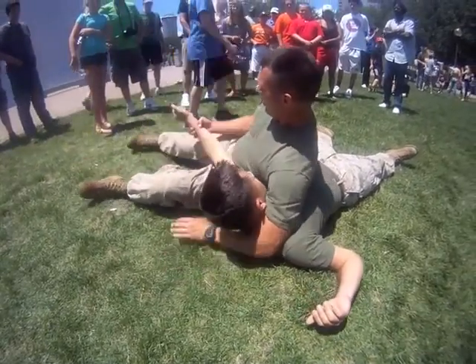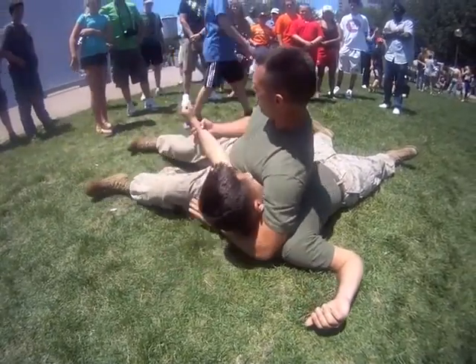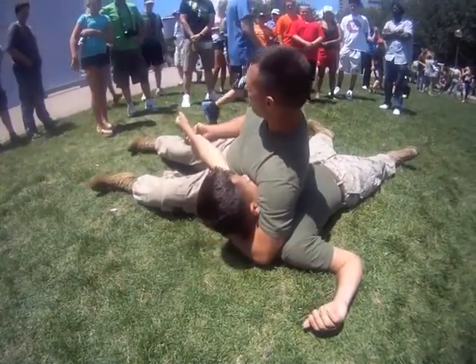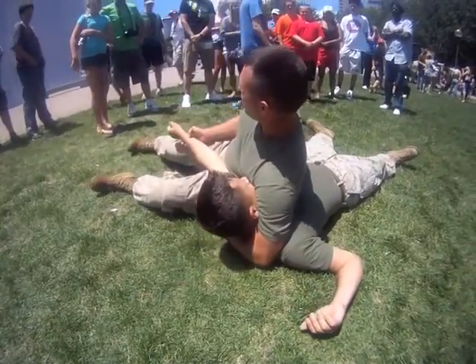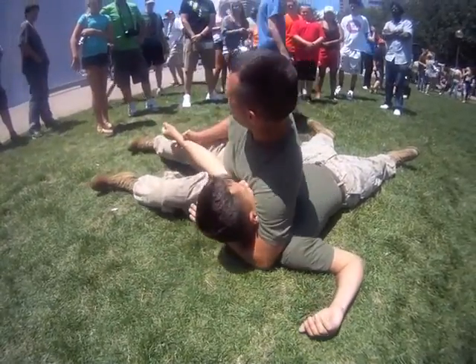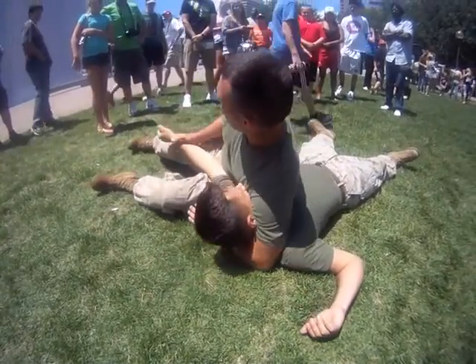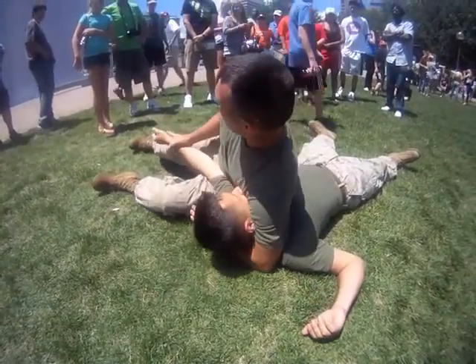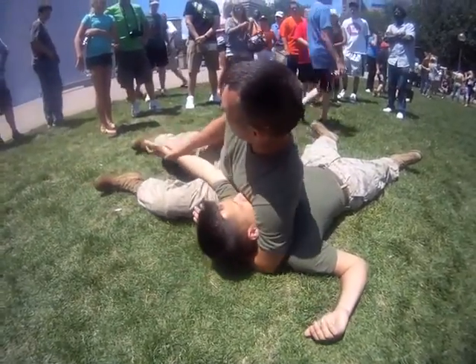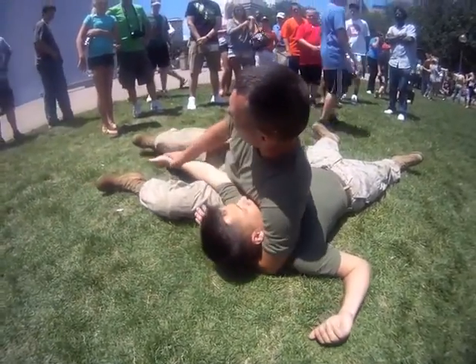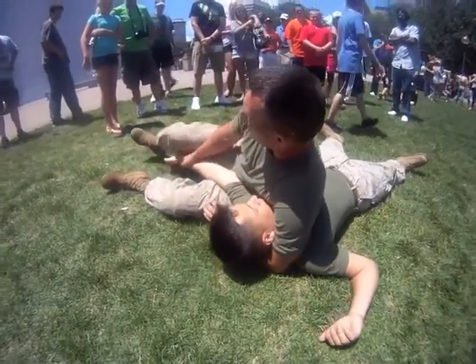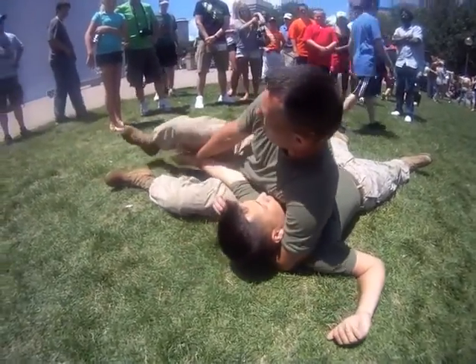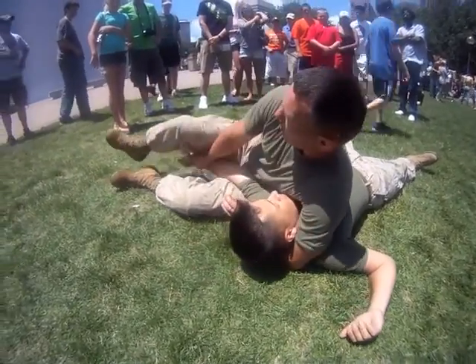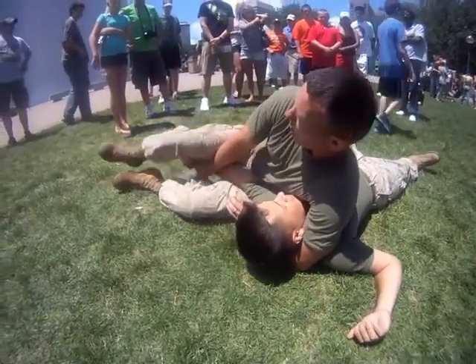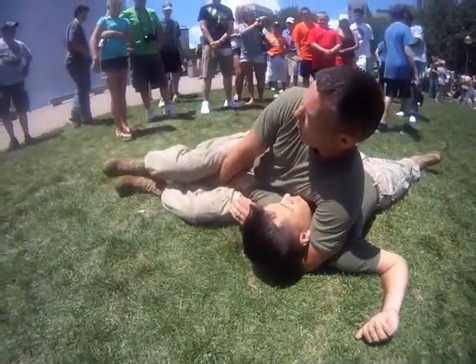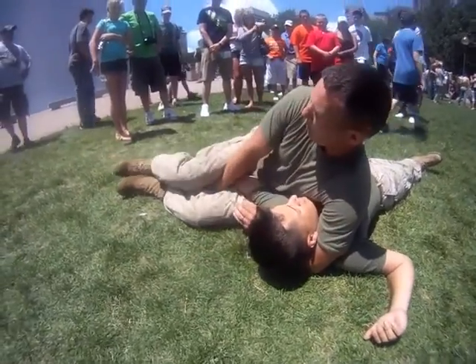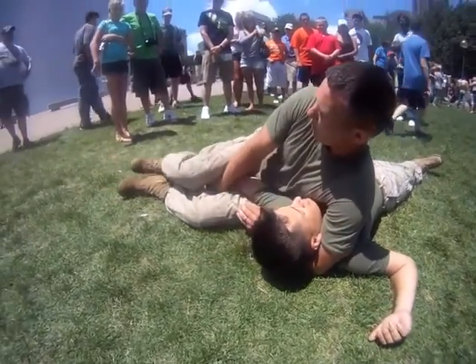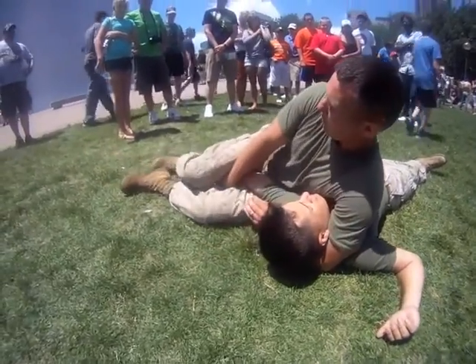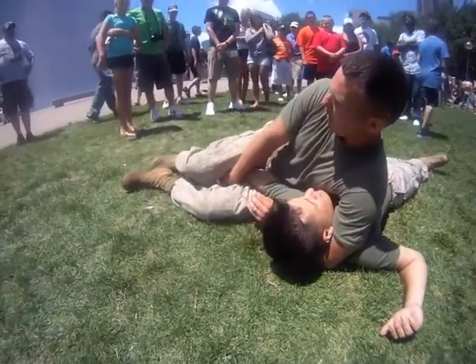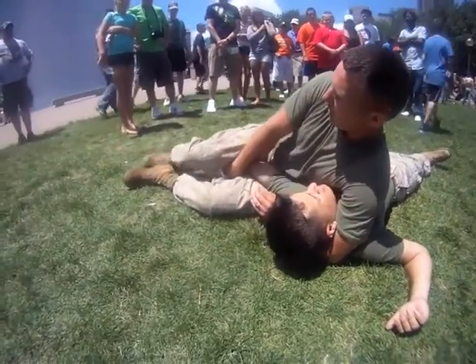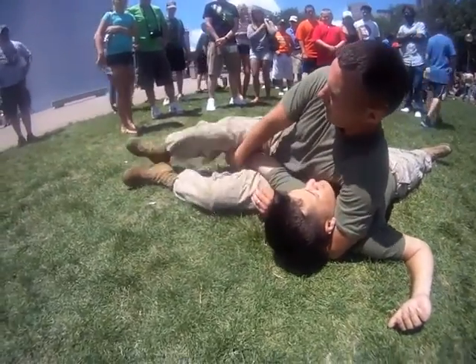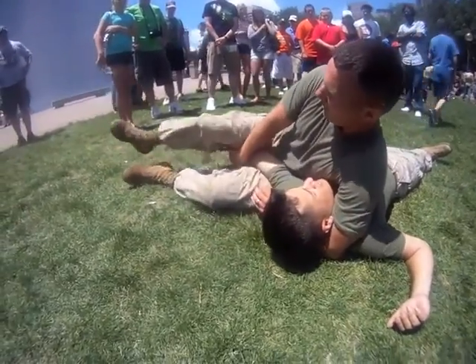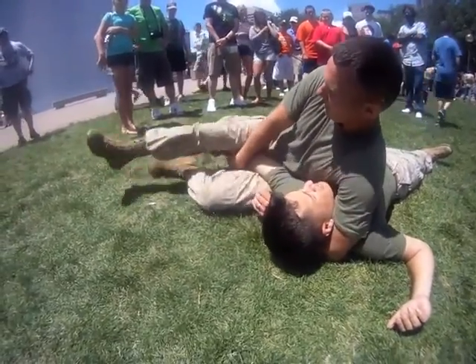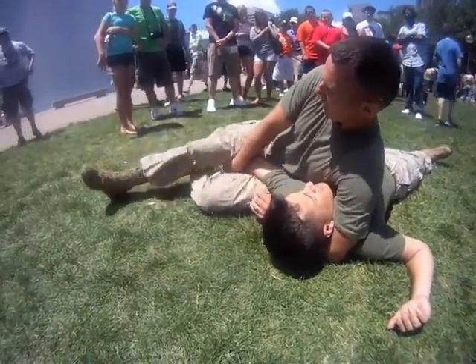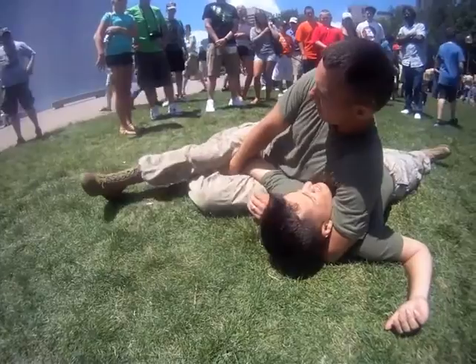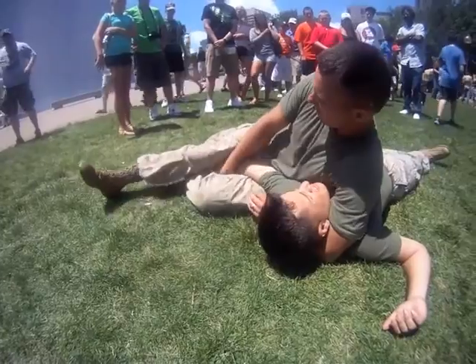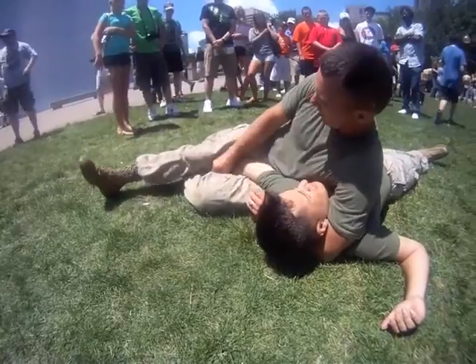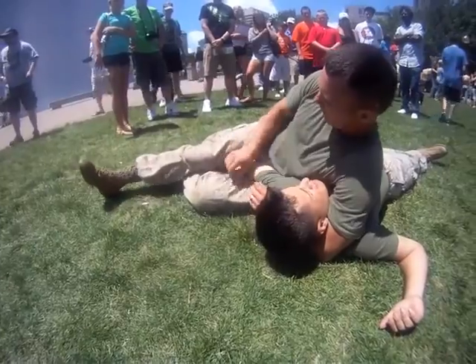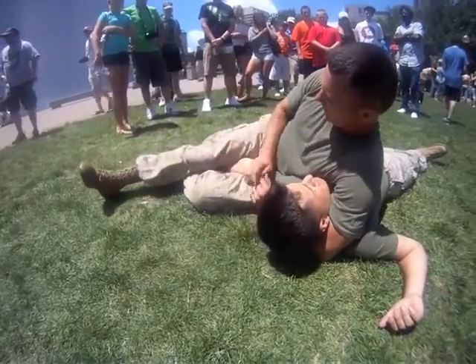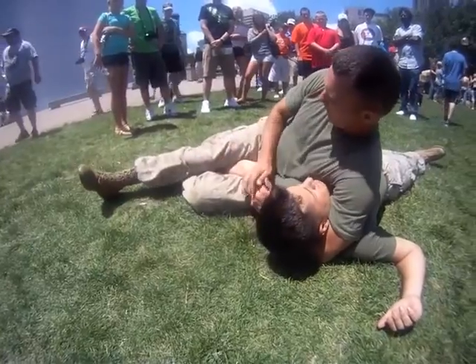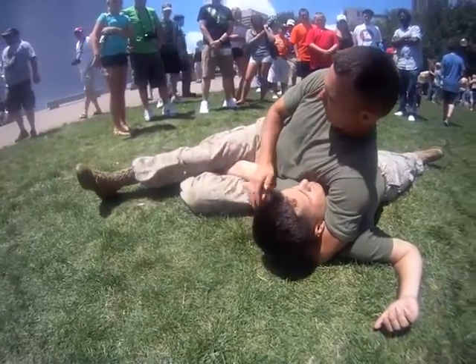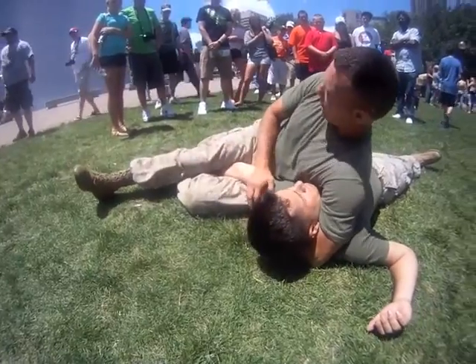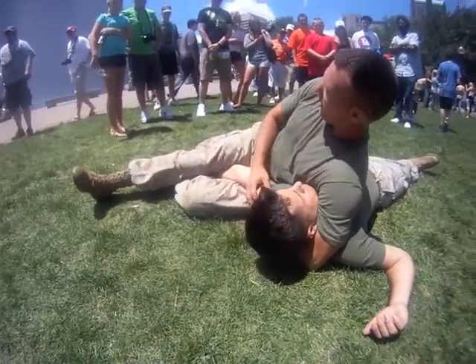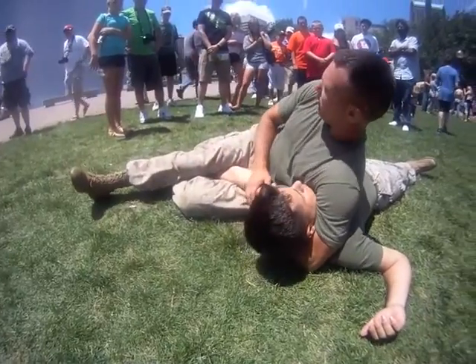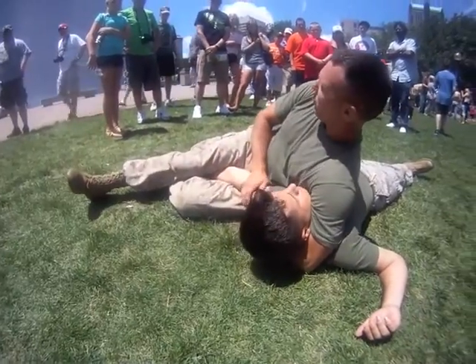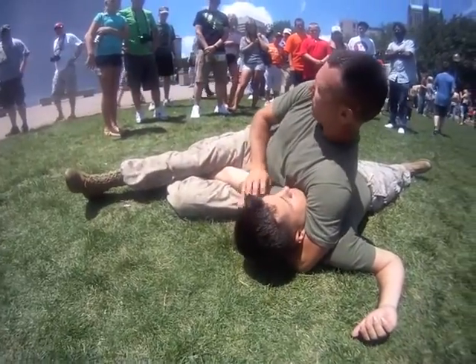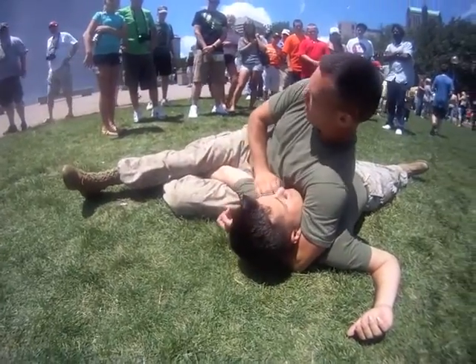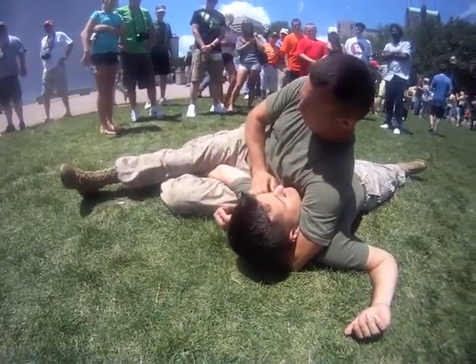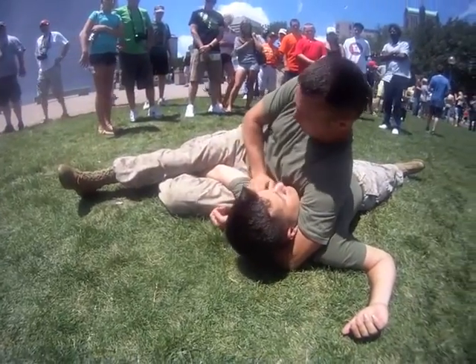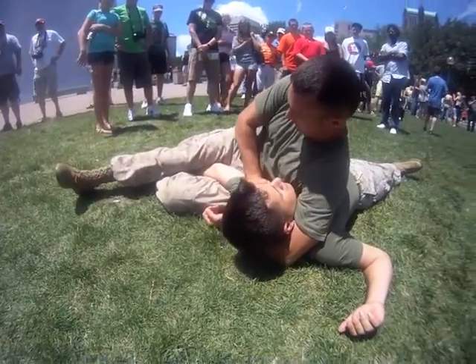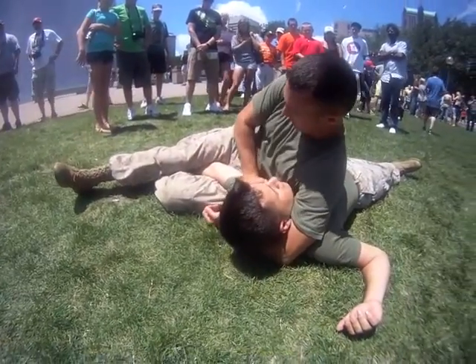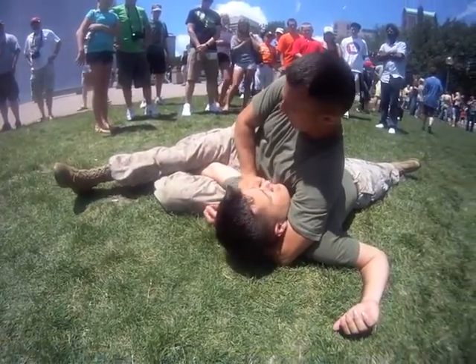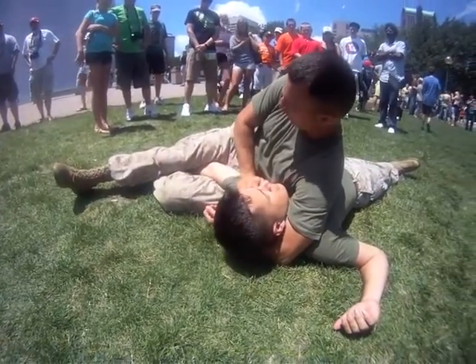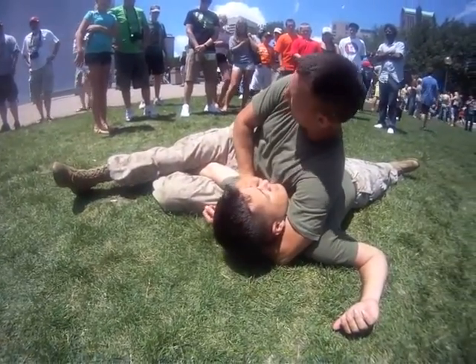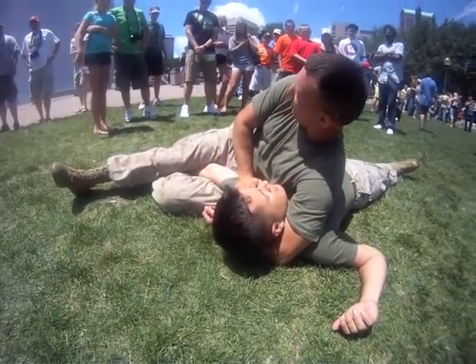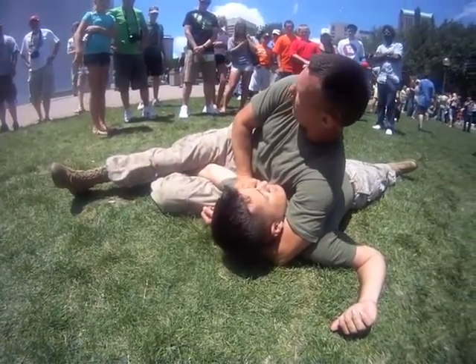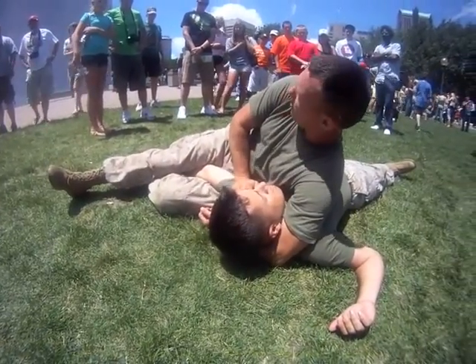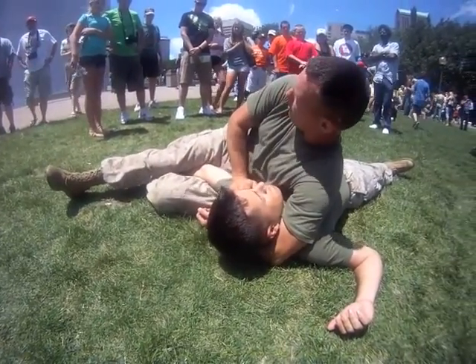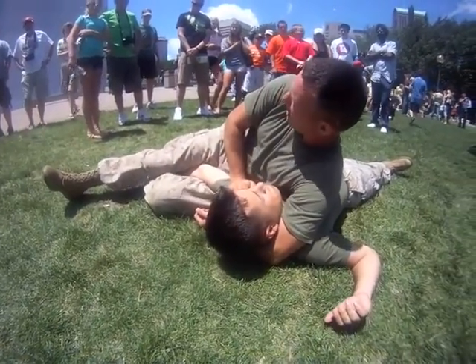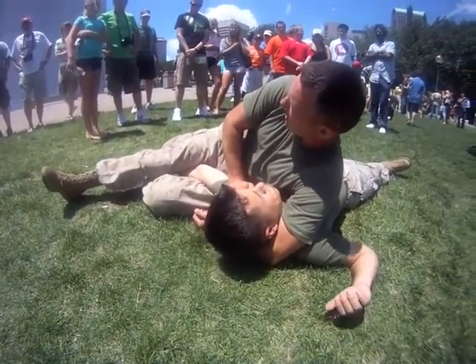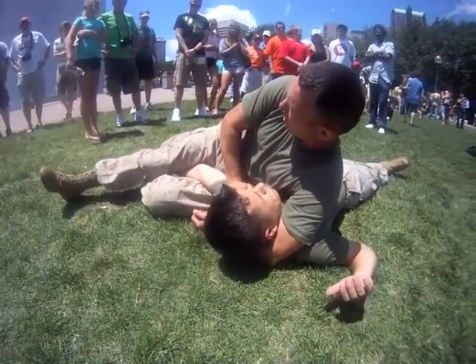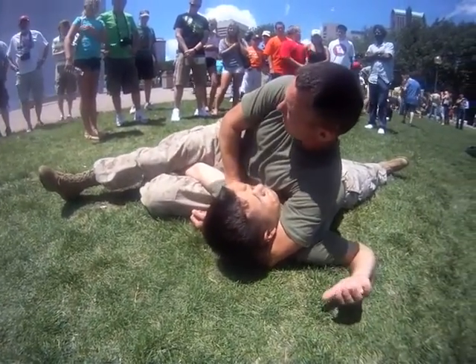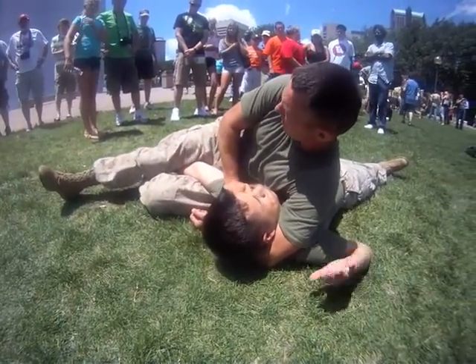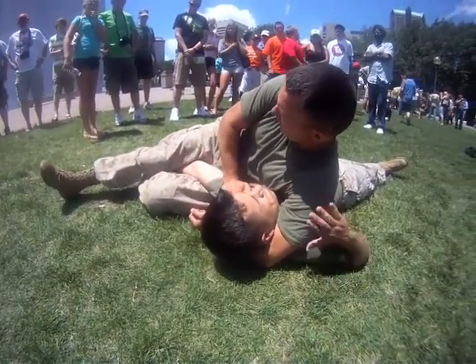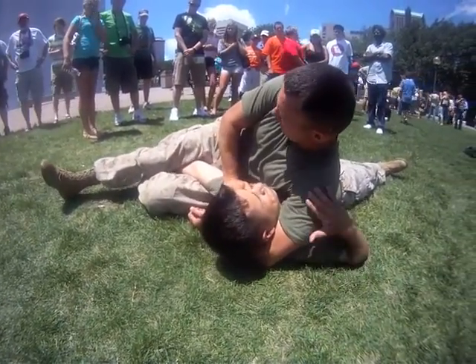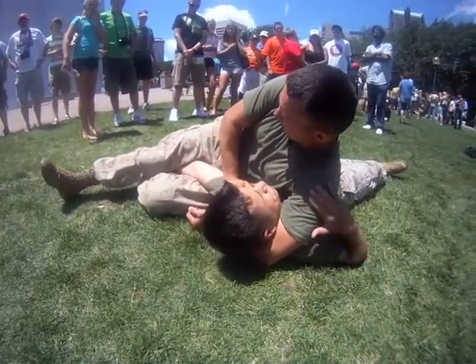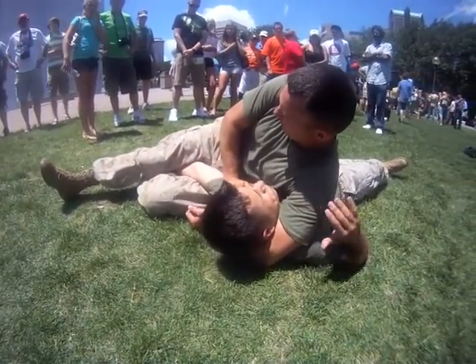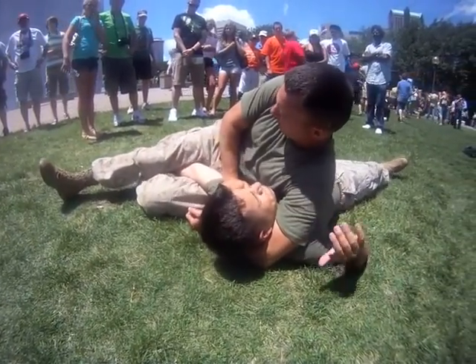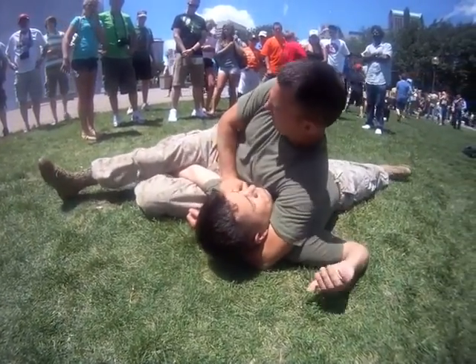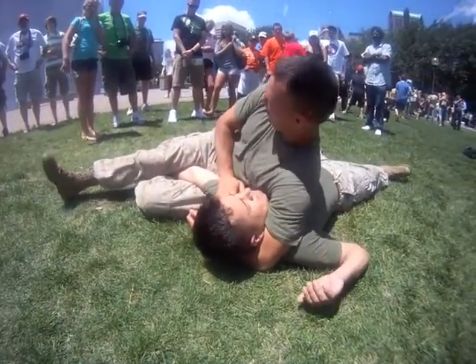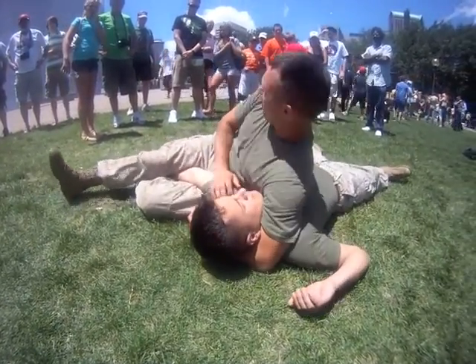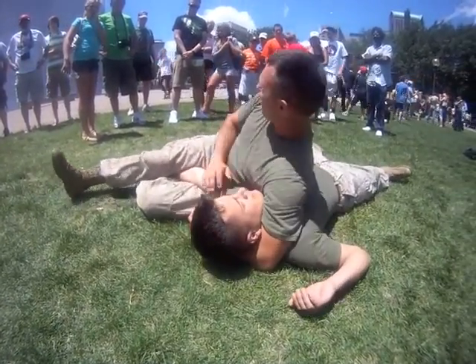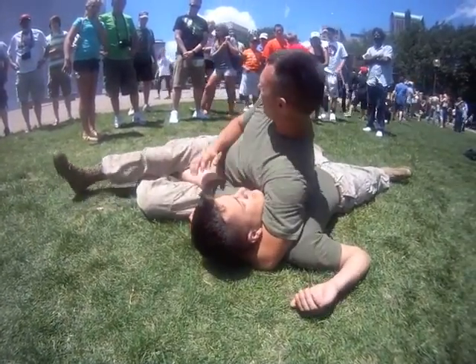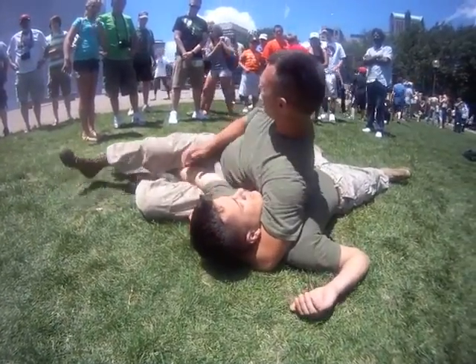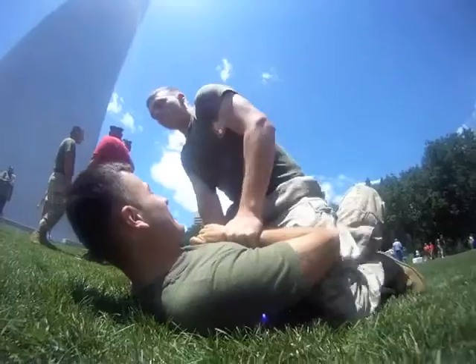The other technique is a straight arm bar — put it between my legs, push down his shoulder and lift up with my hips.